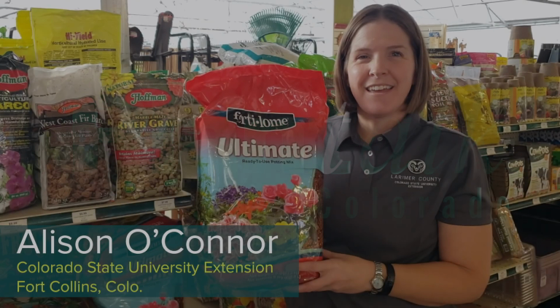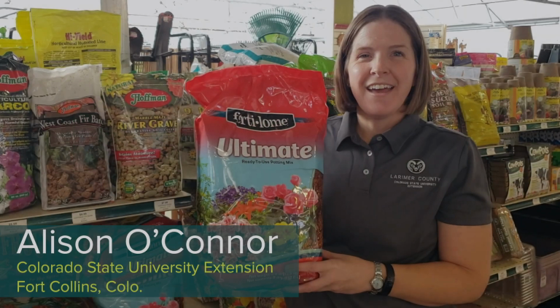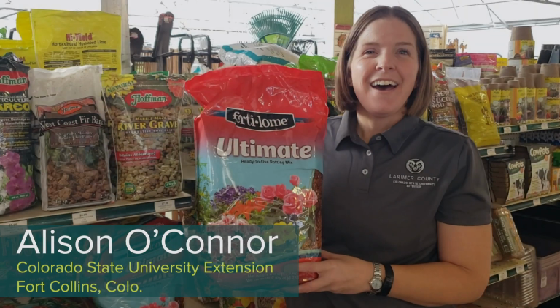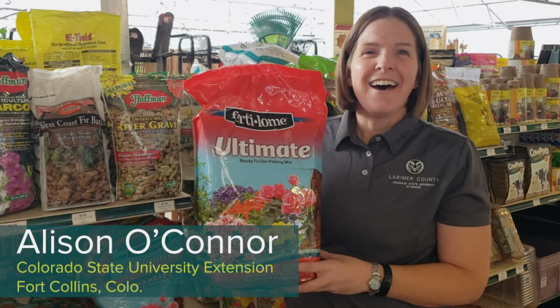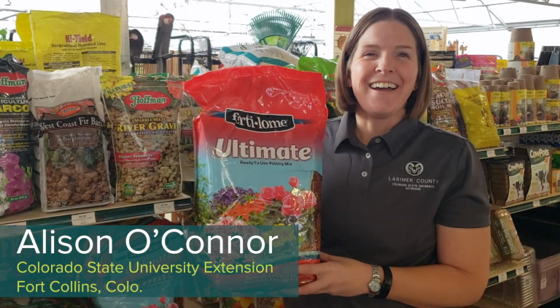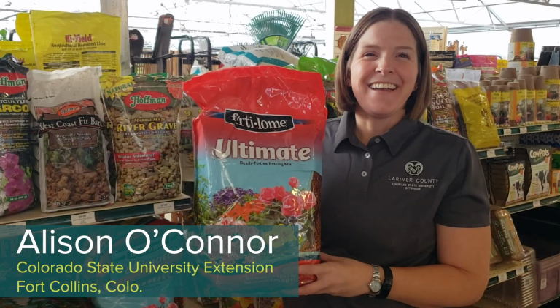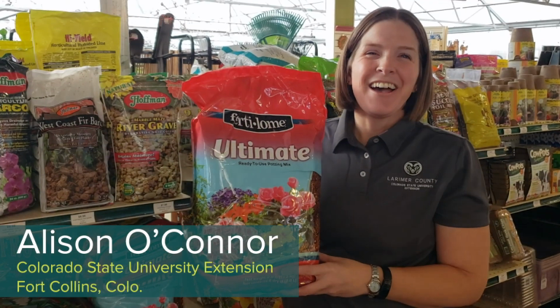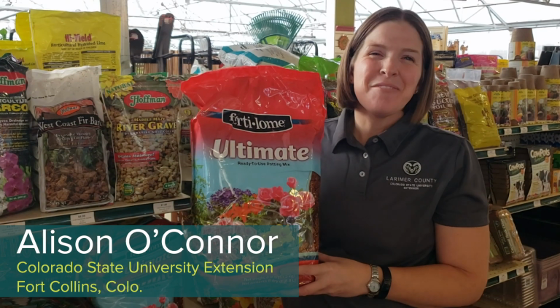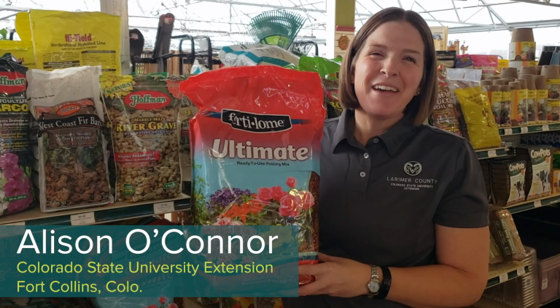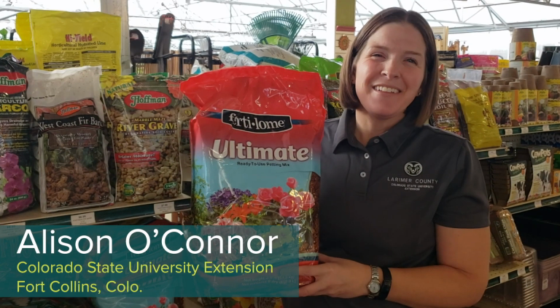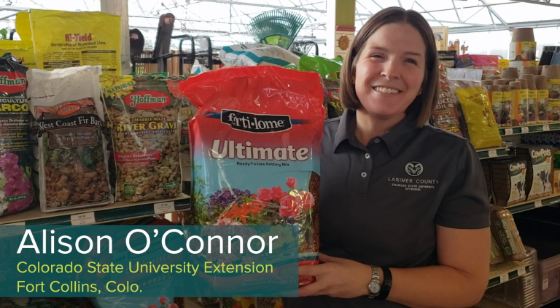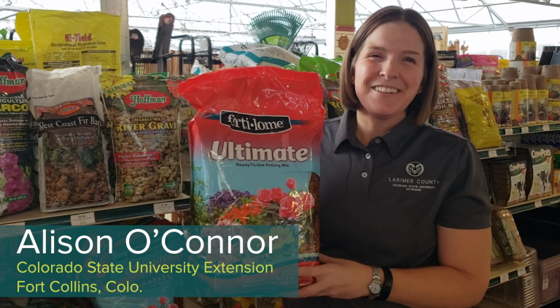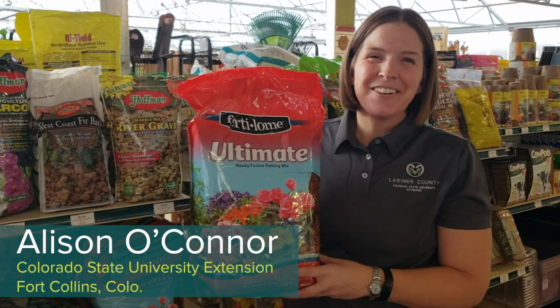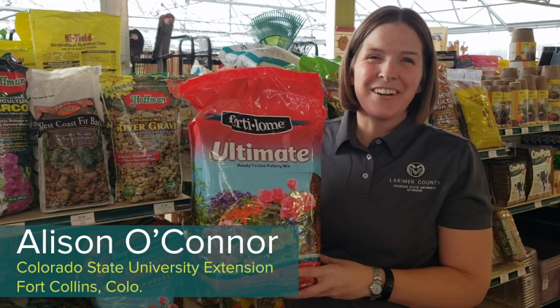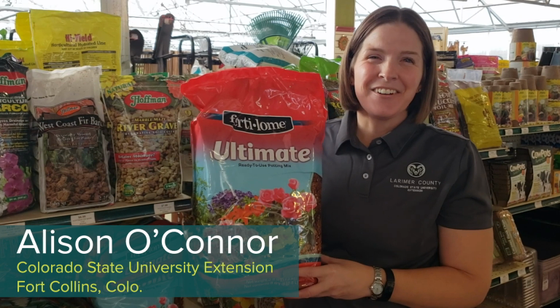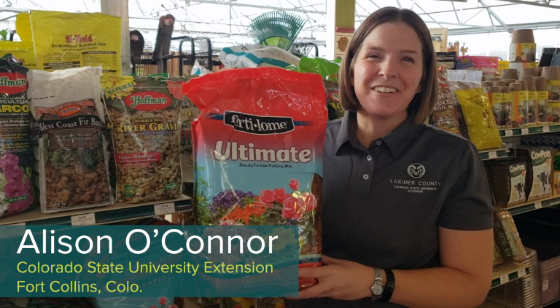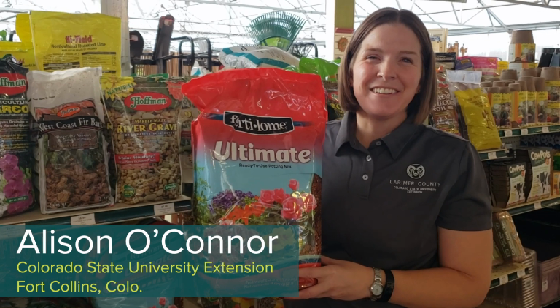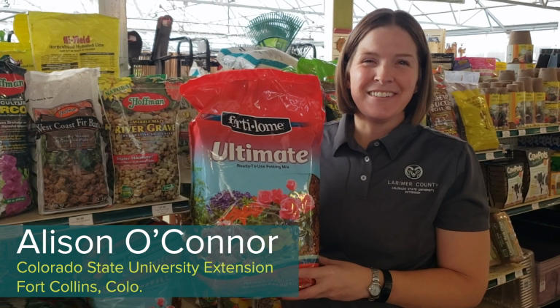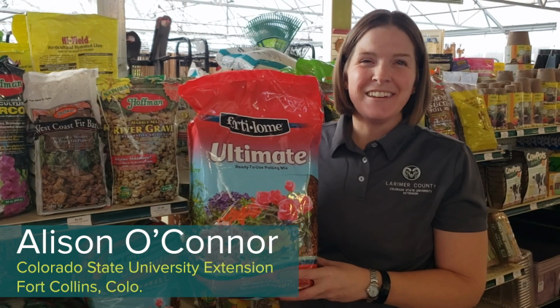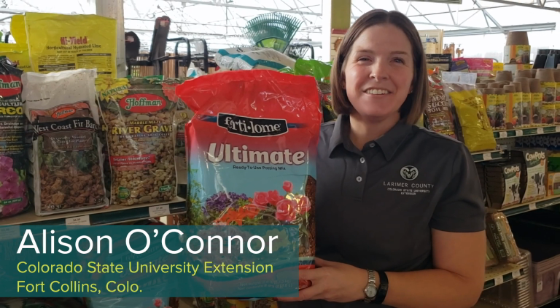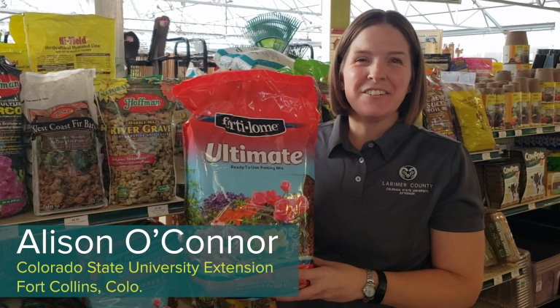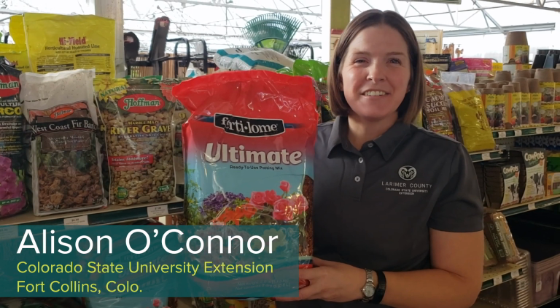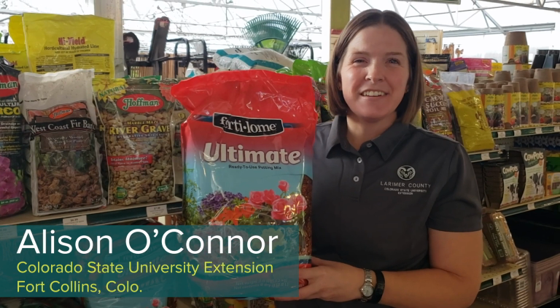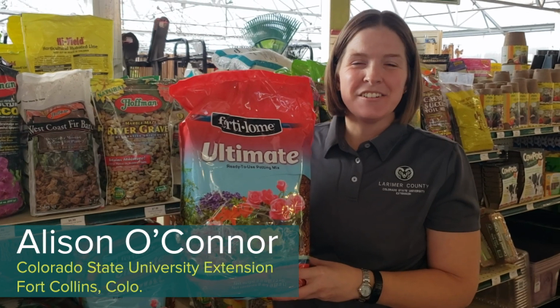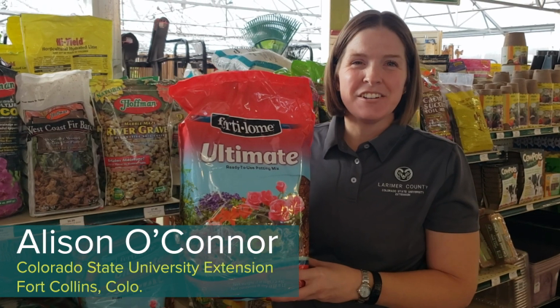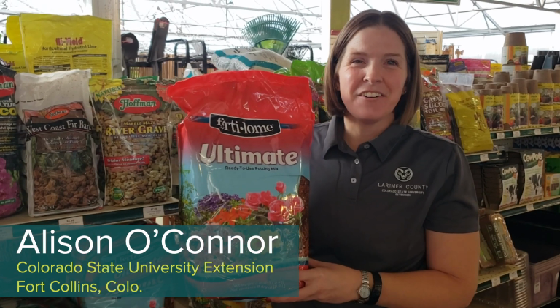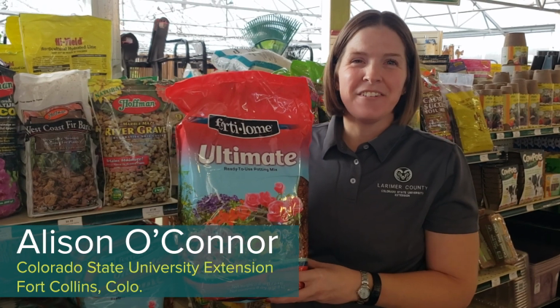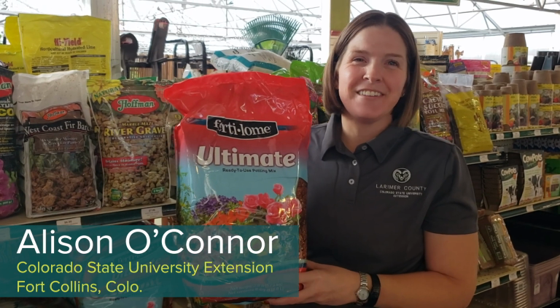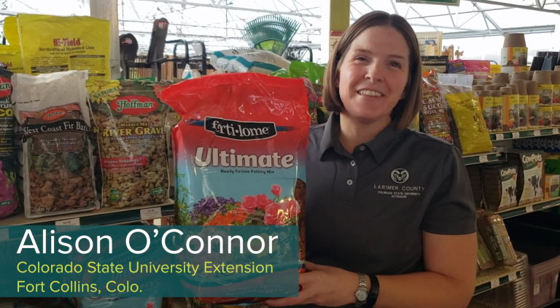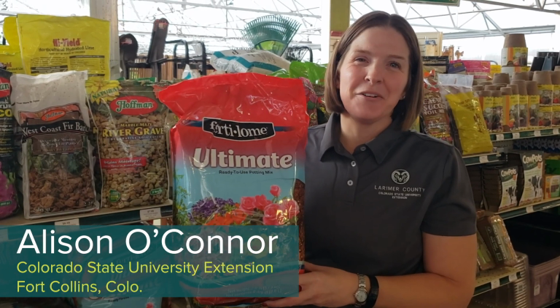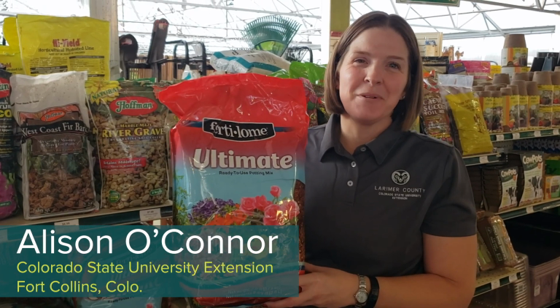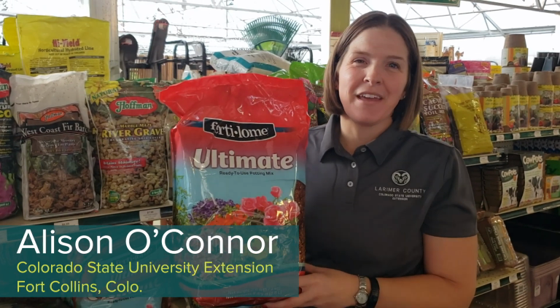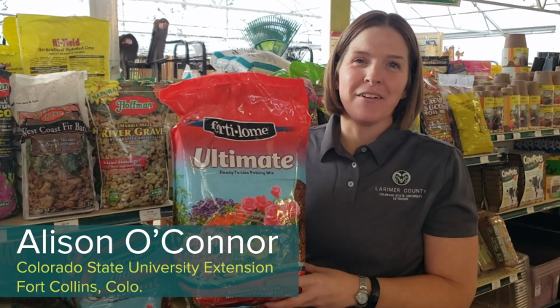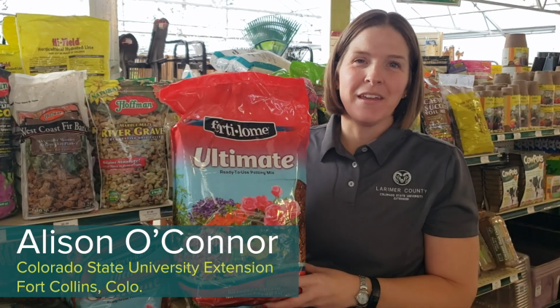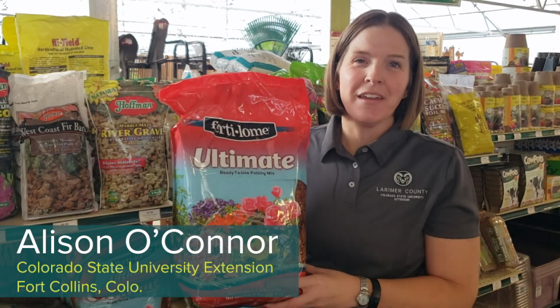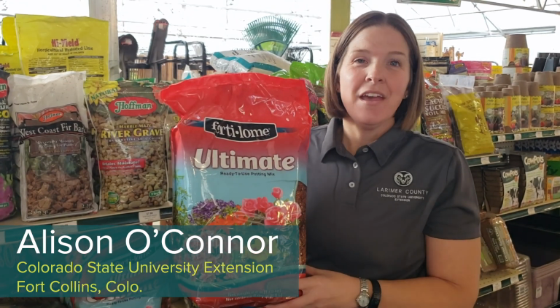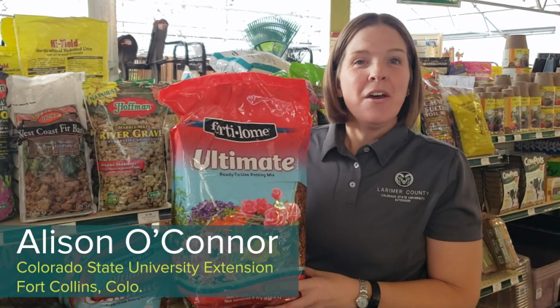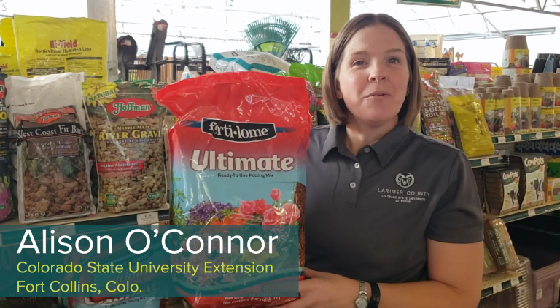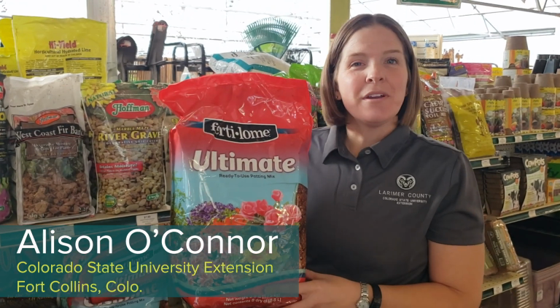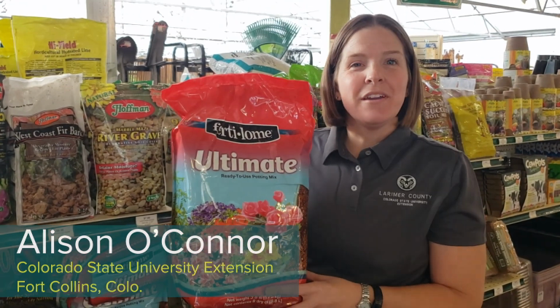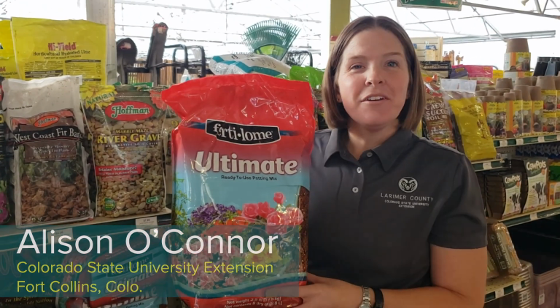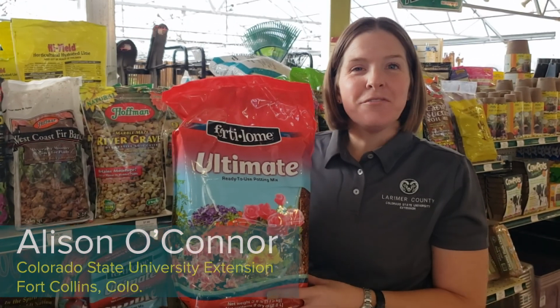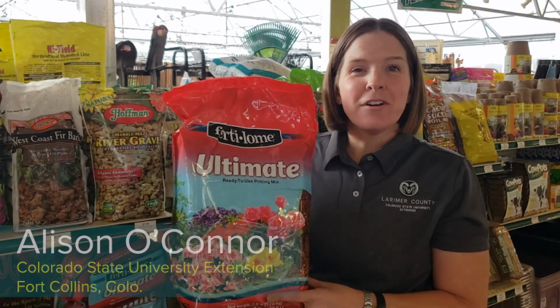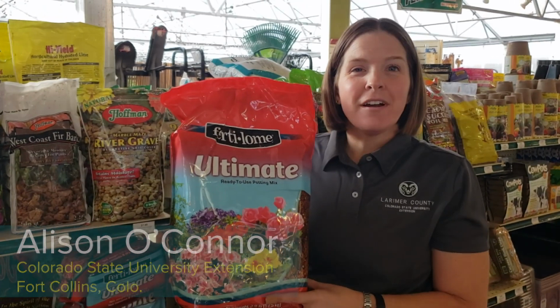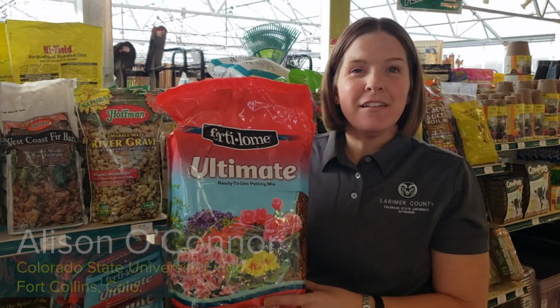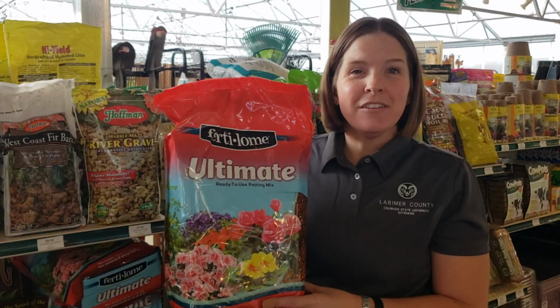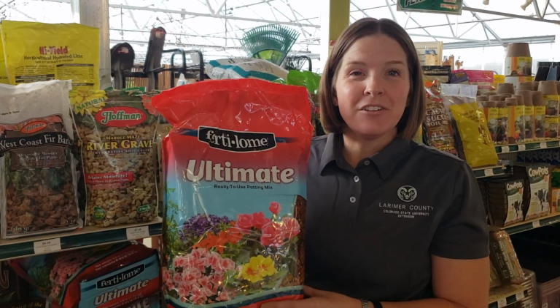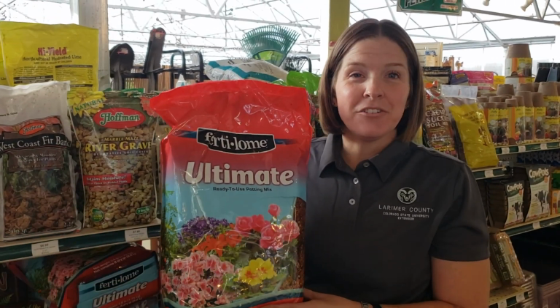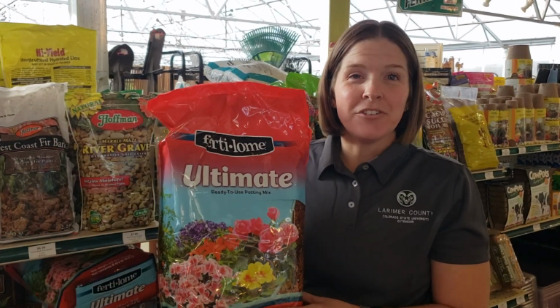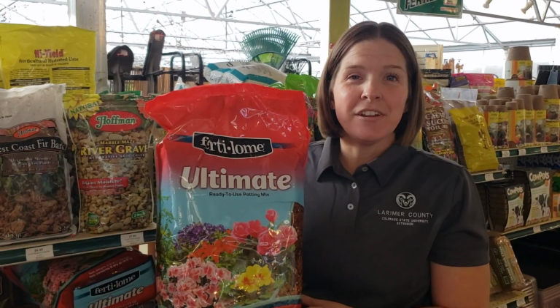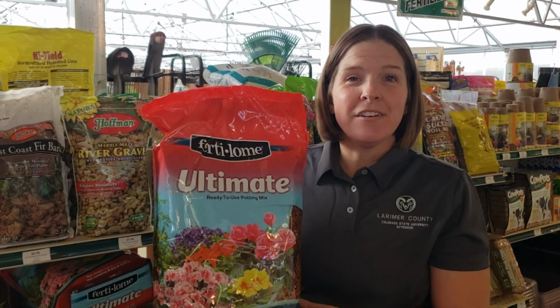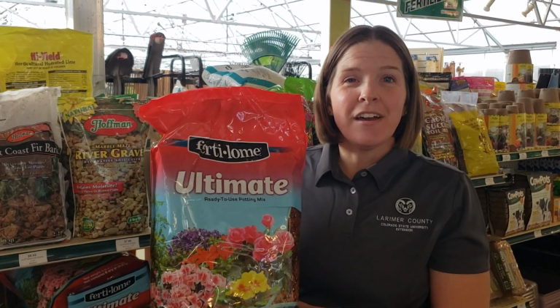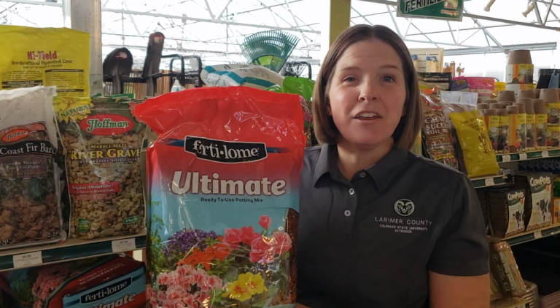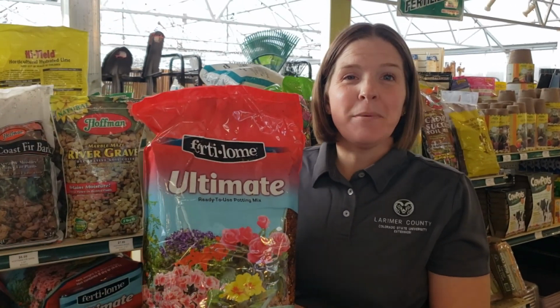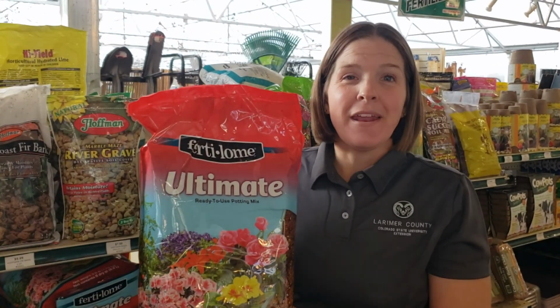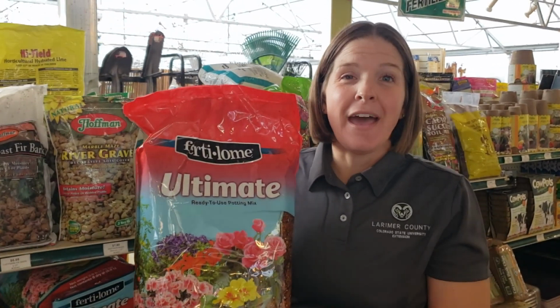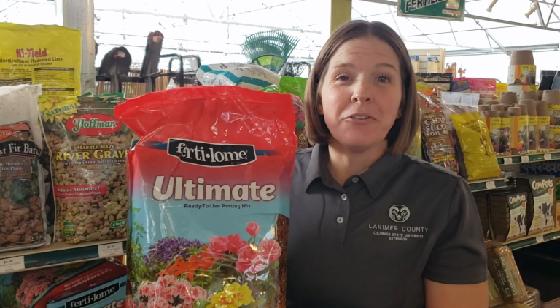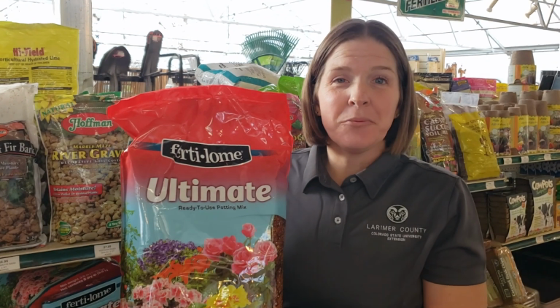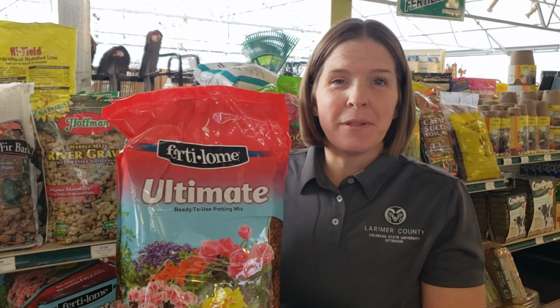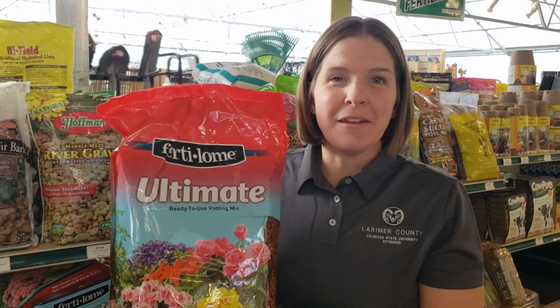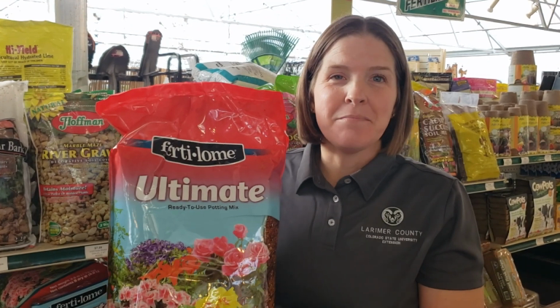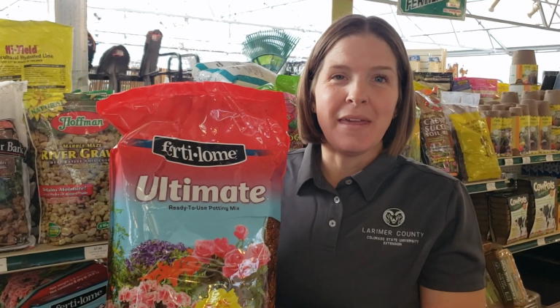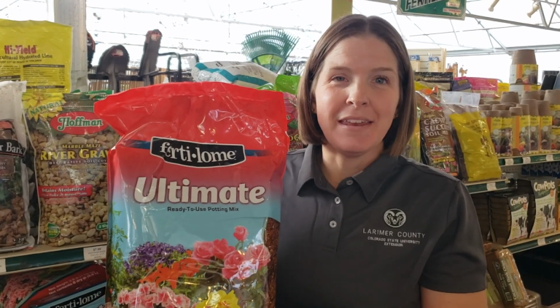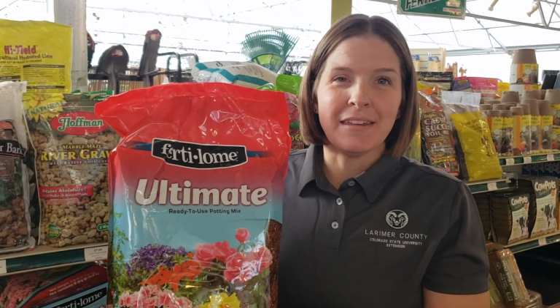Hi, I'm Allison O'Connor with the CSU Extension Office in Larimer County. We're here at Fort Collins Nursery talking about houseplant maintenance.